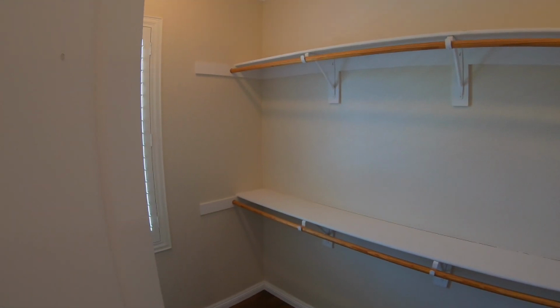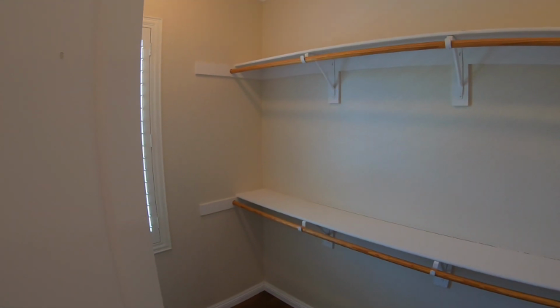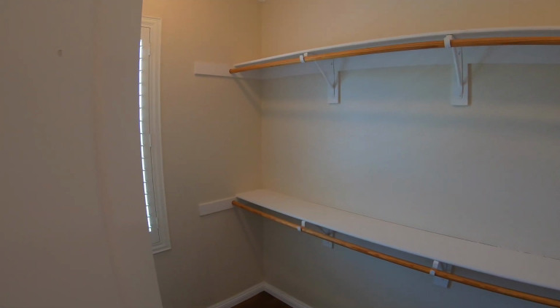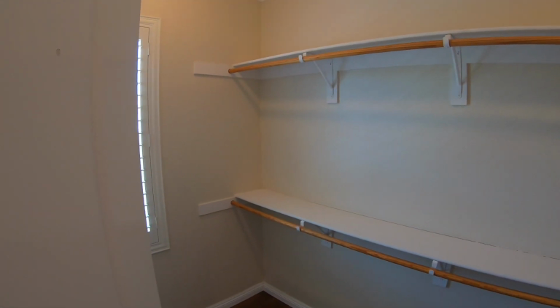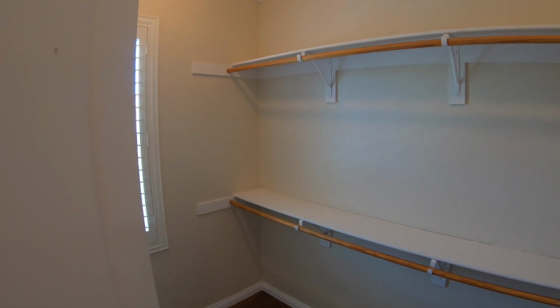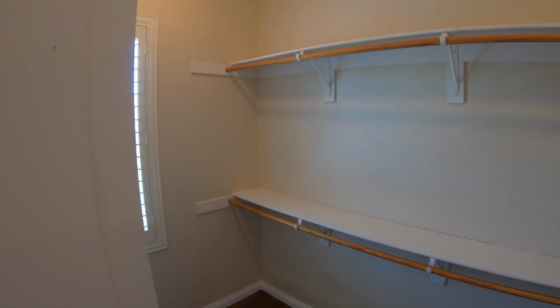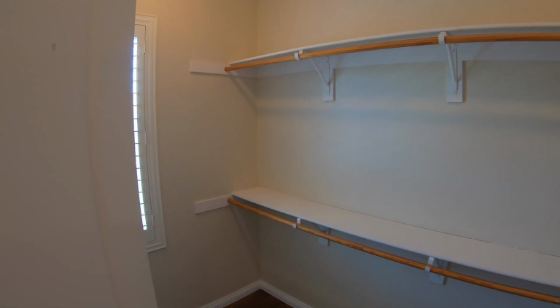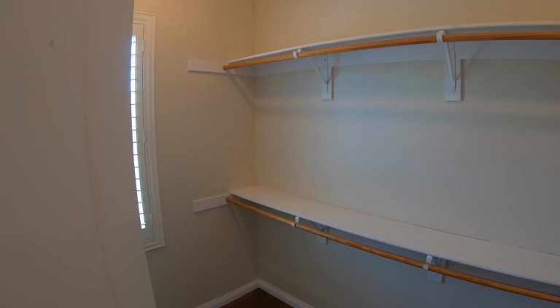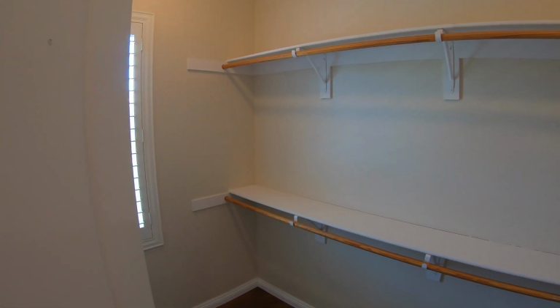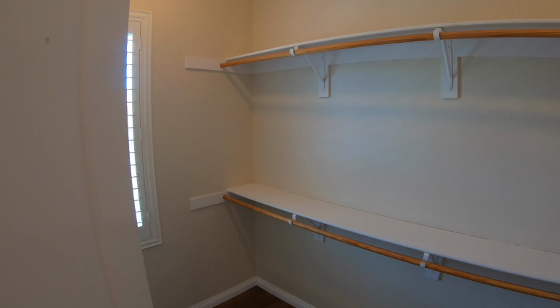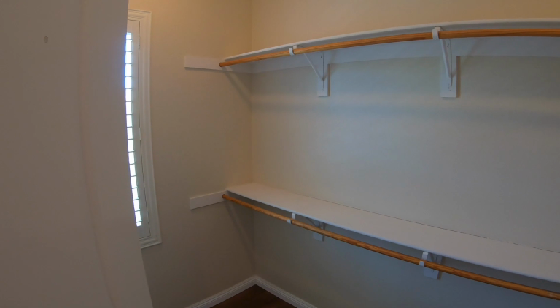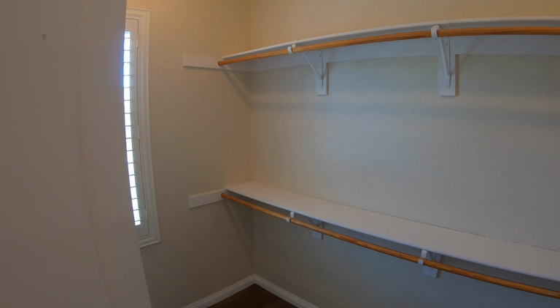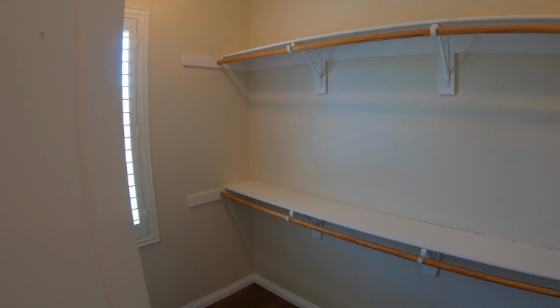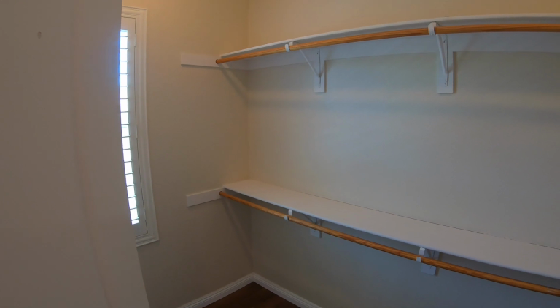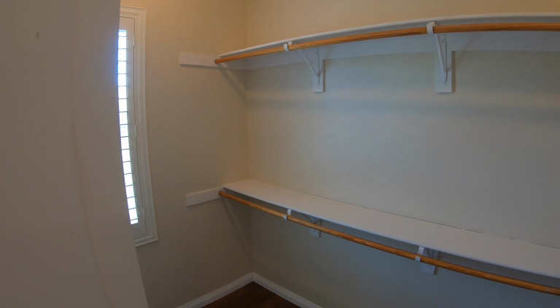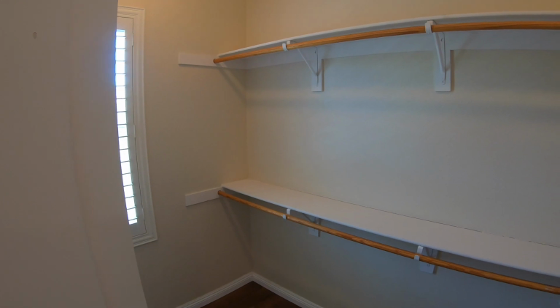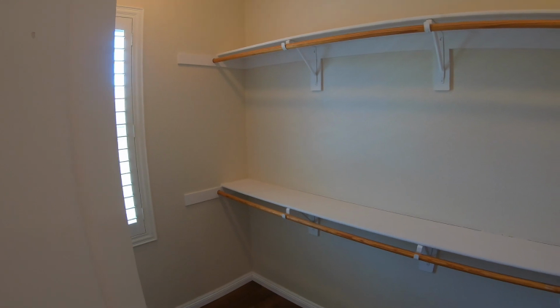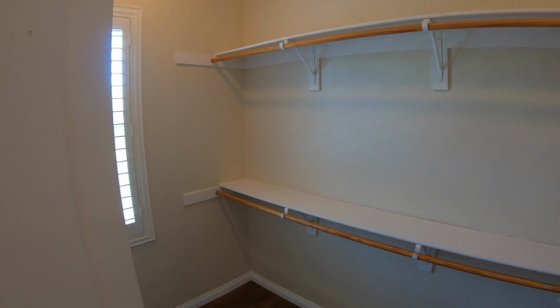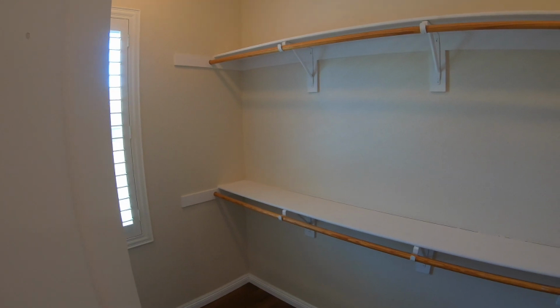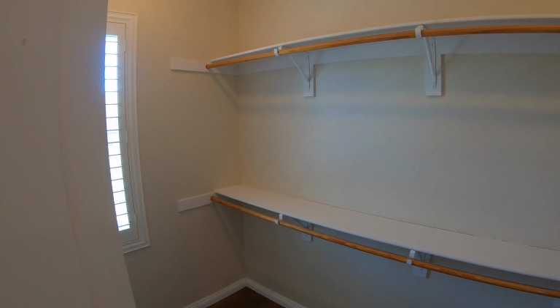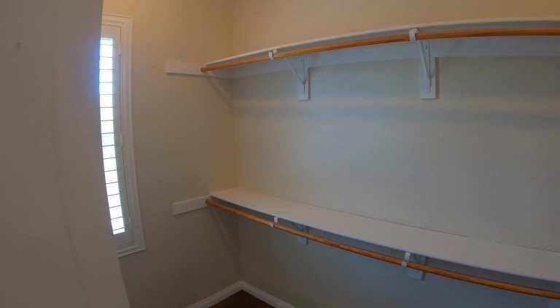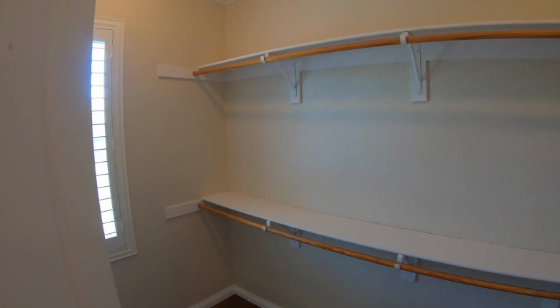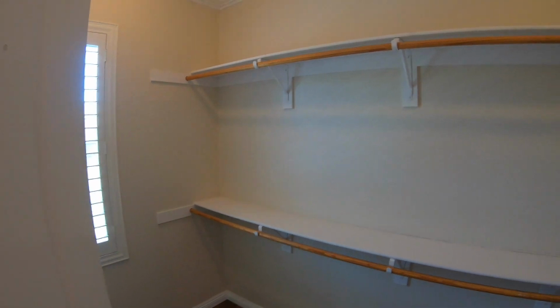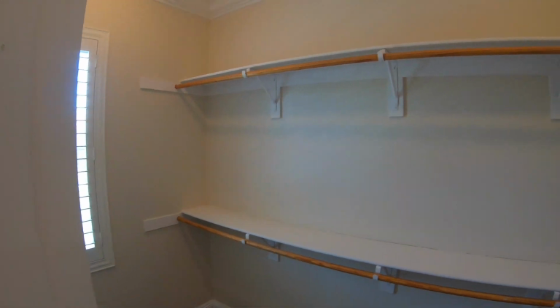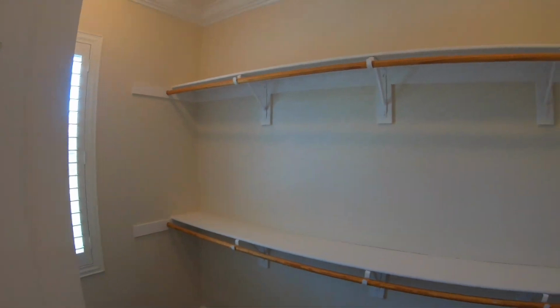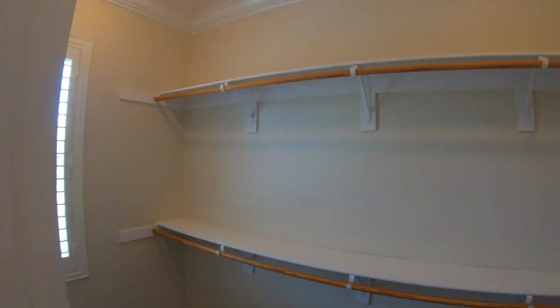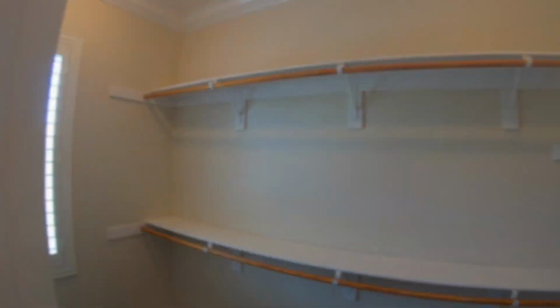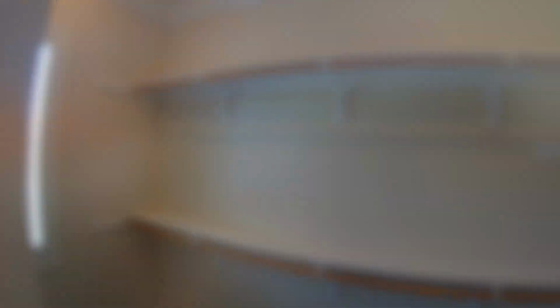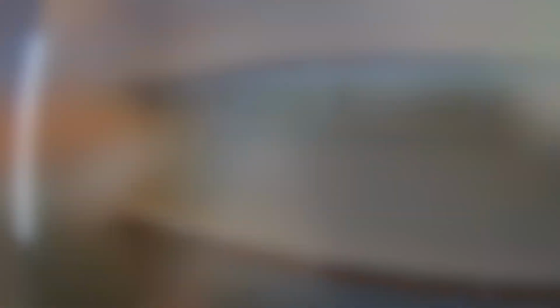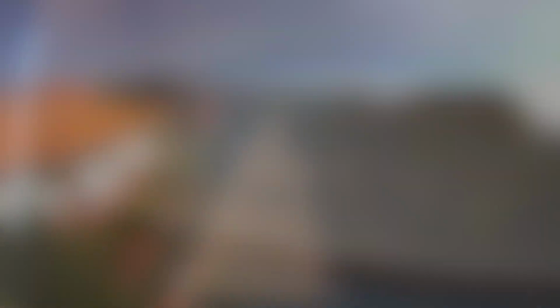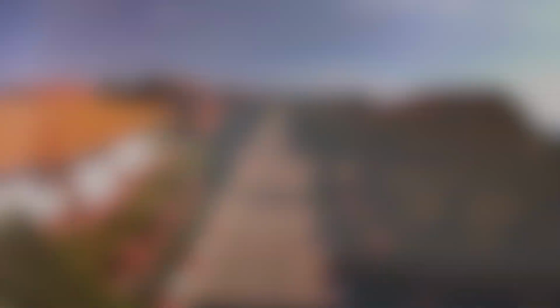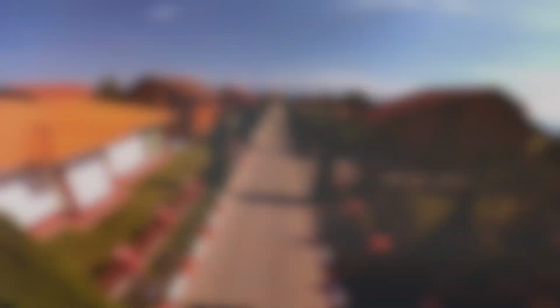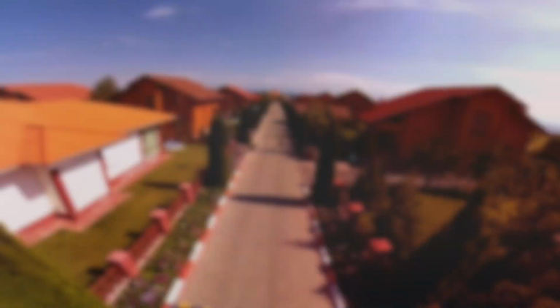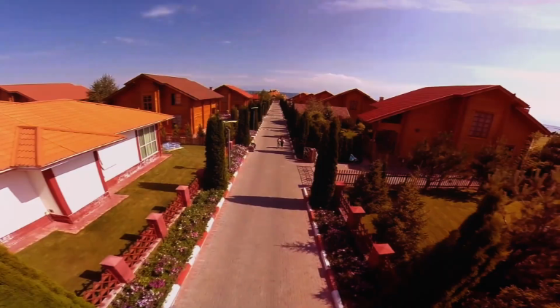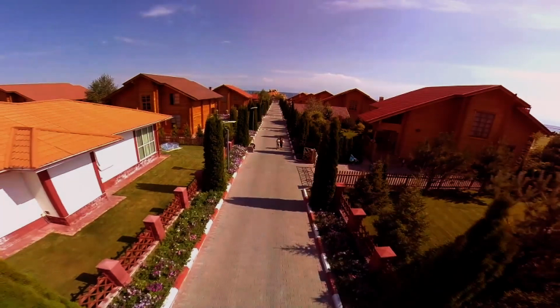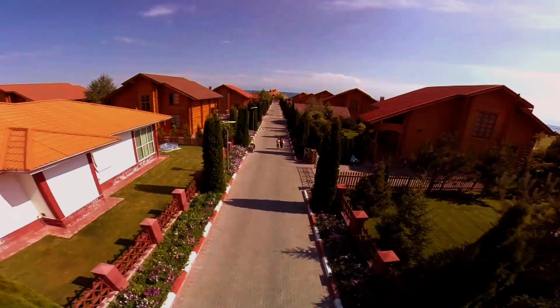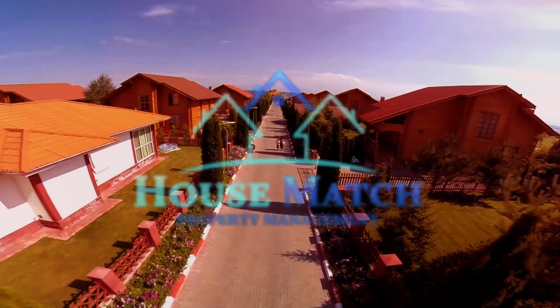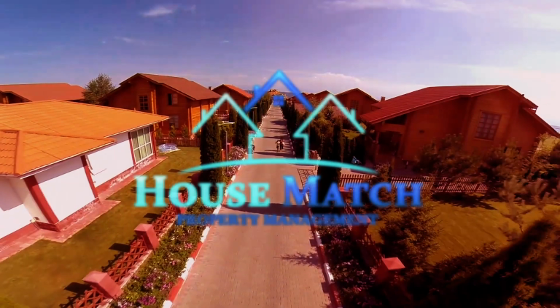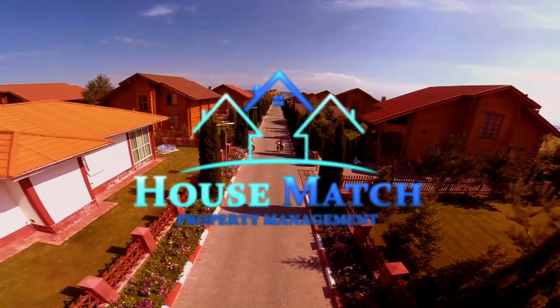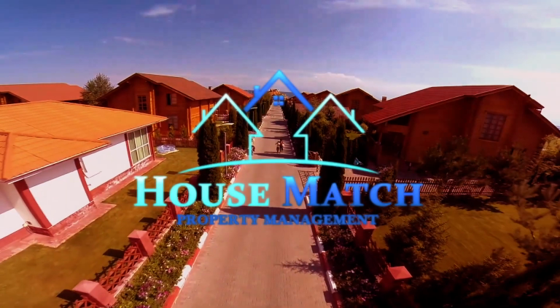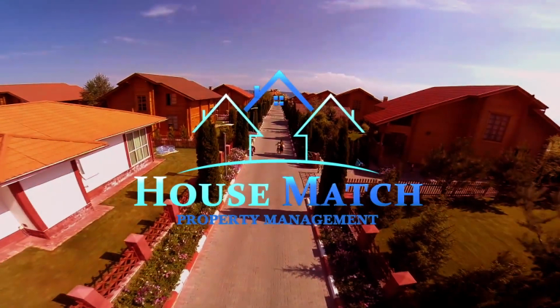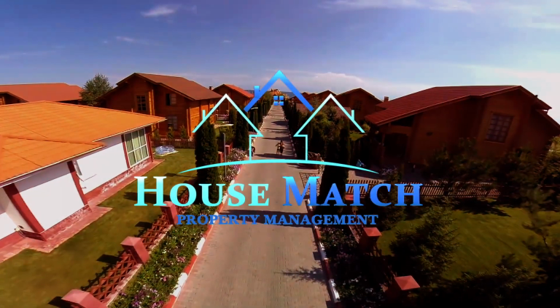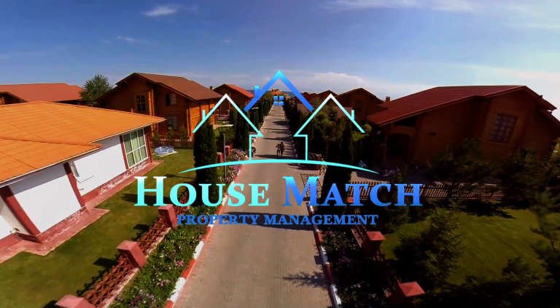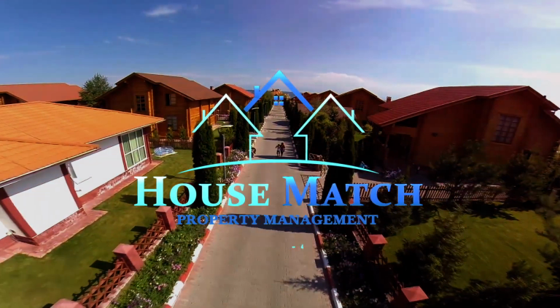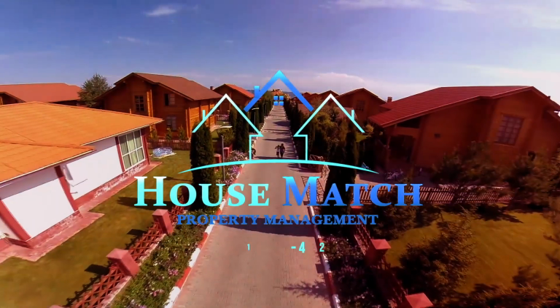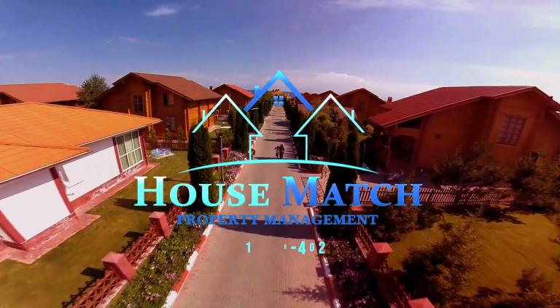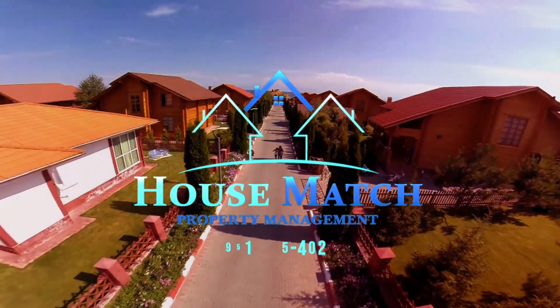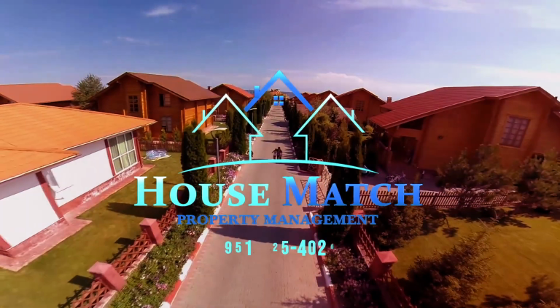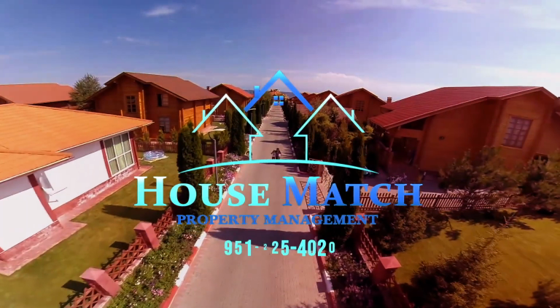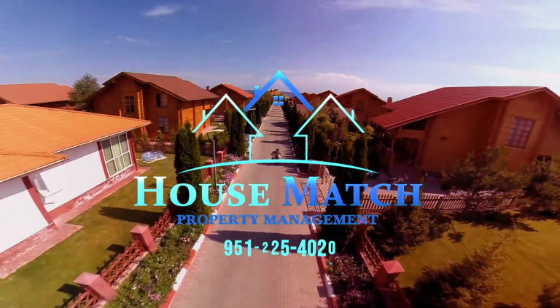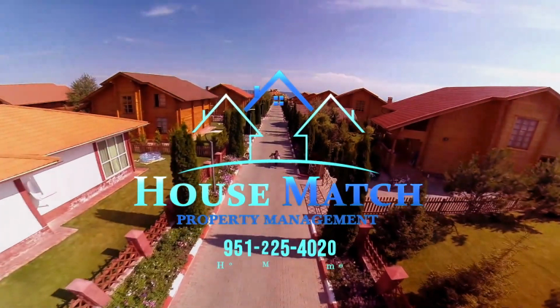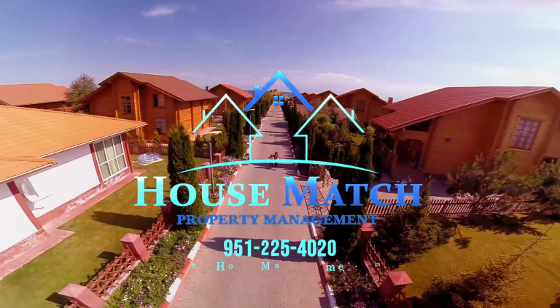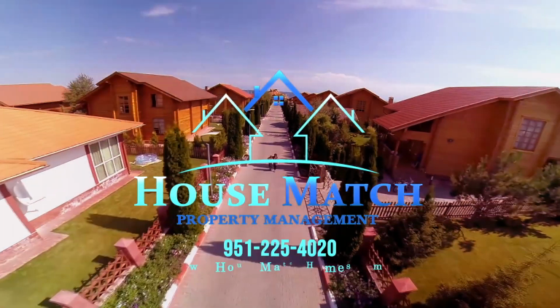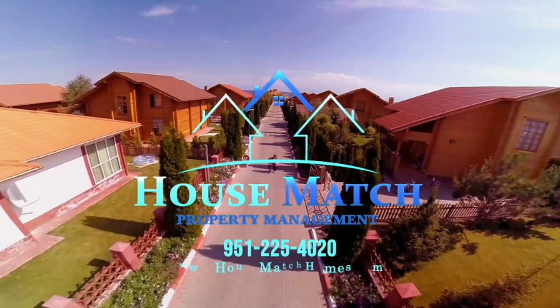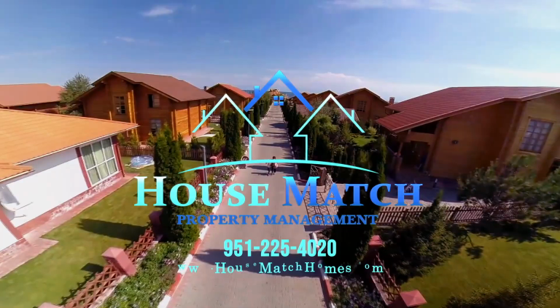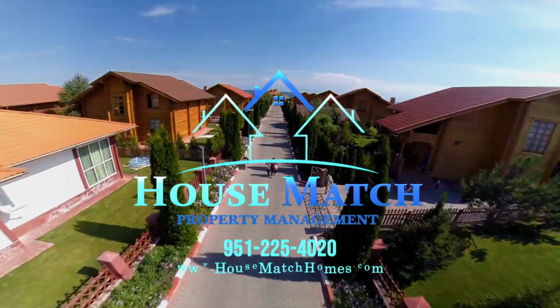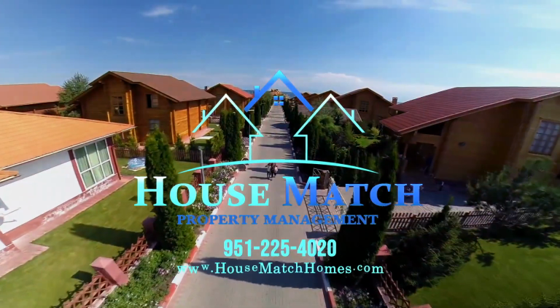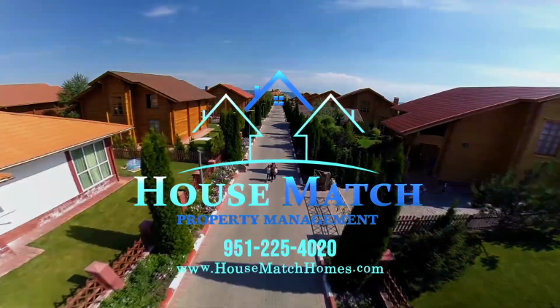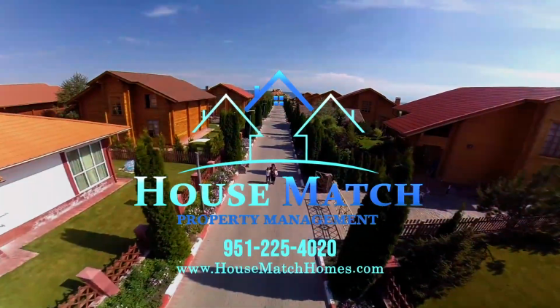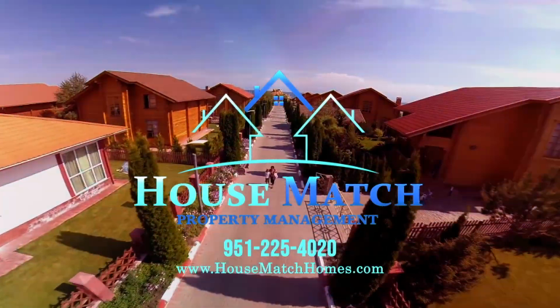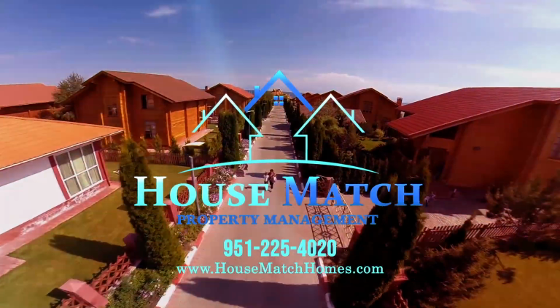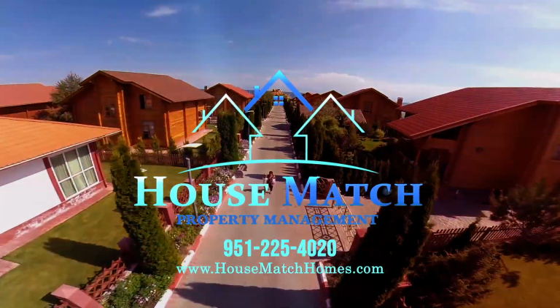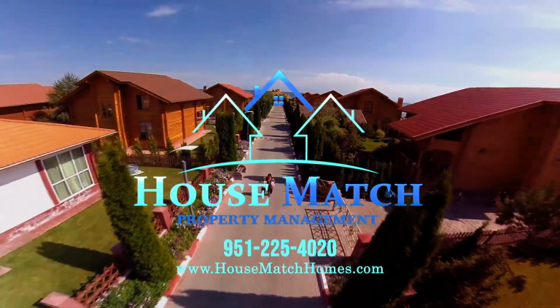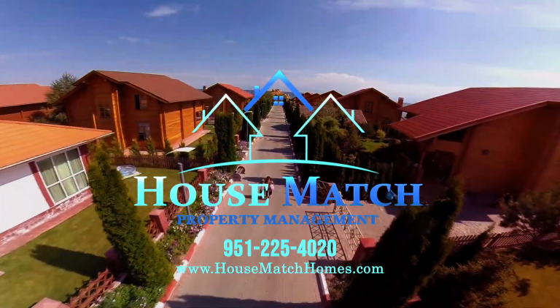This has been Paul from House Match. Have a wonderful day — bye bye!